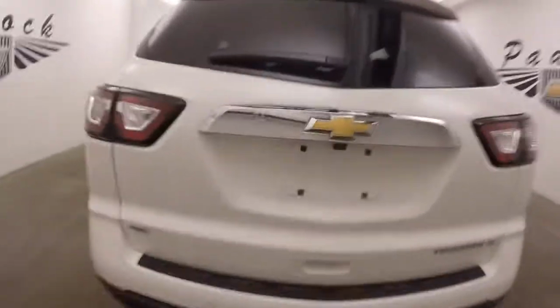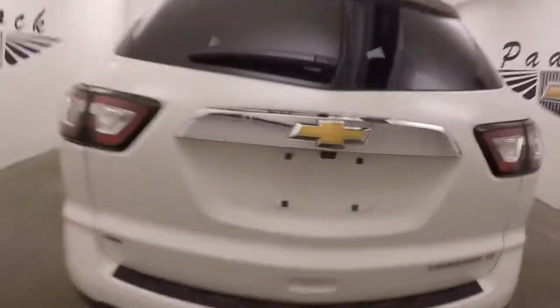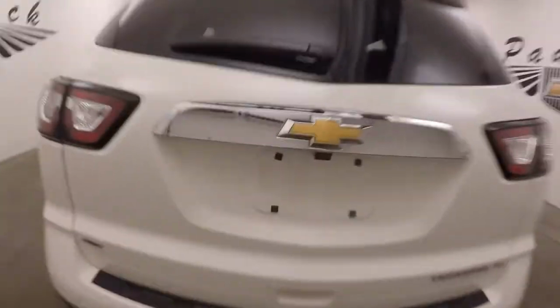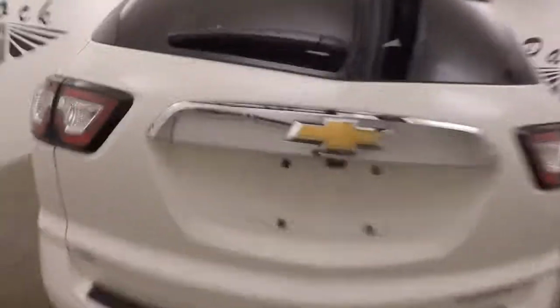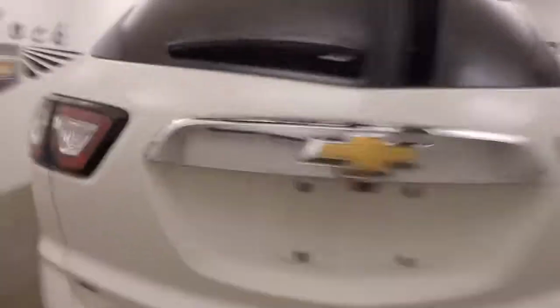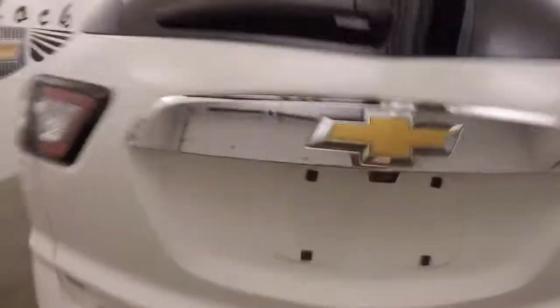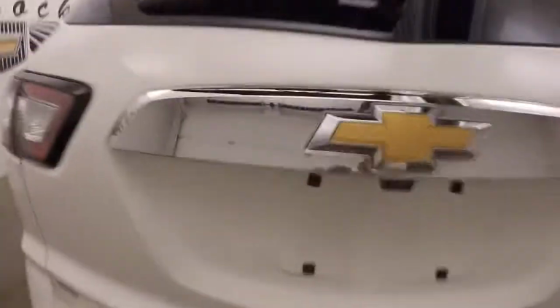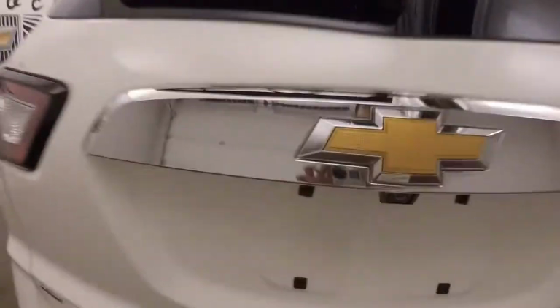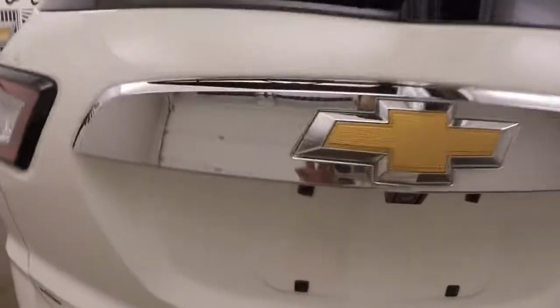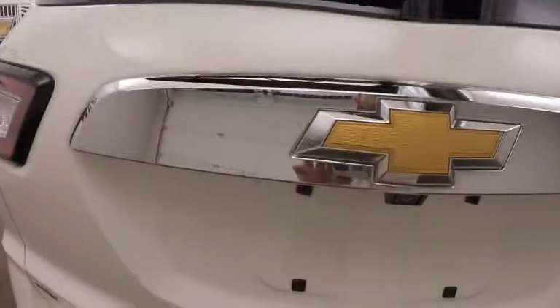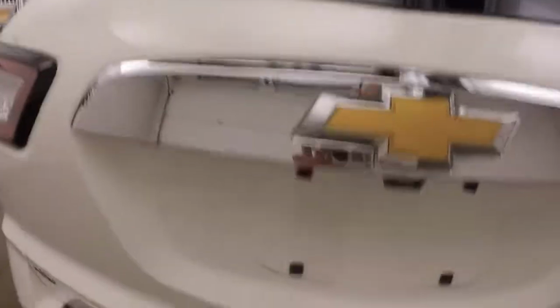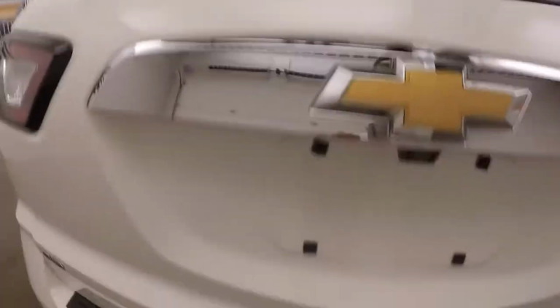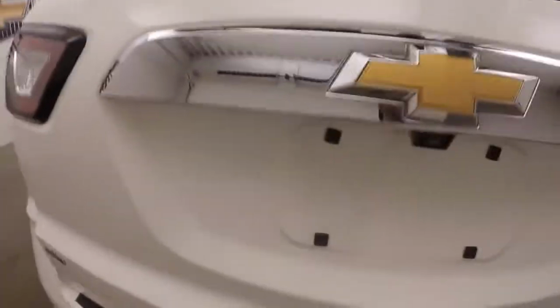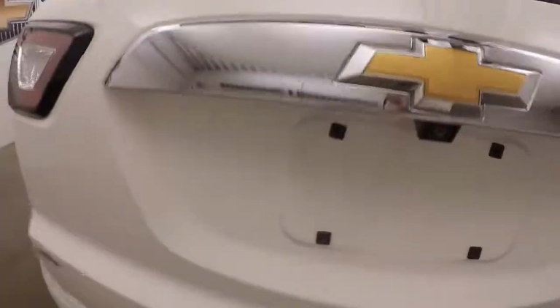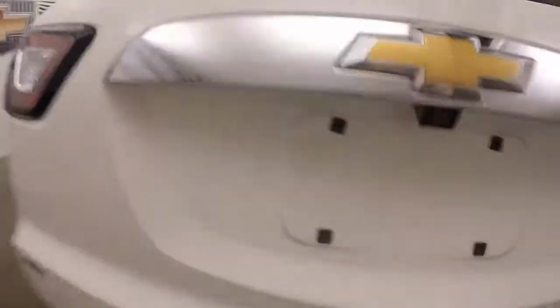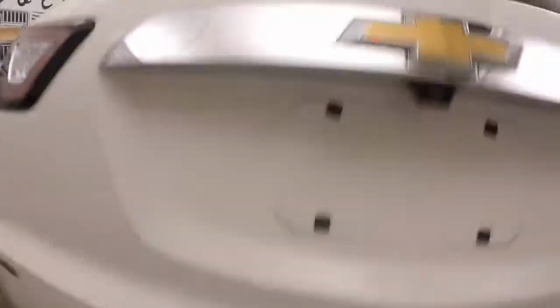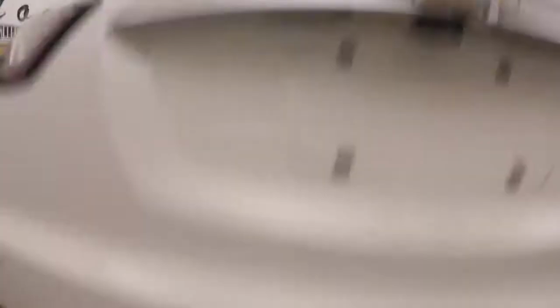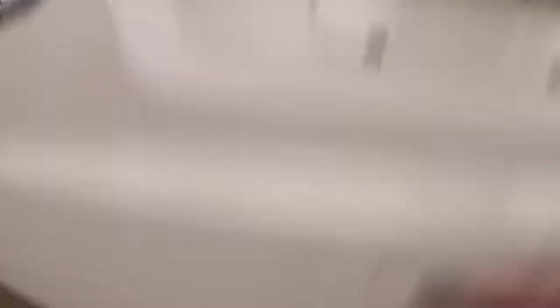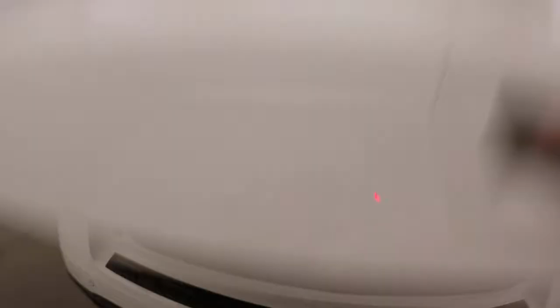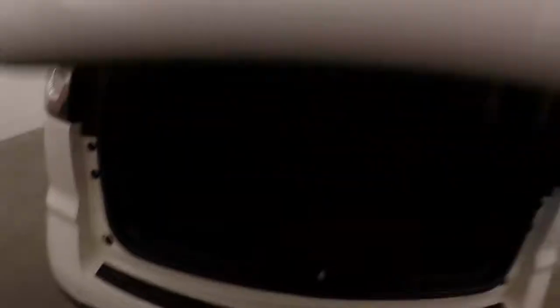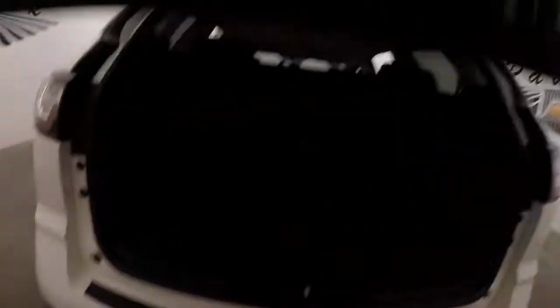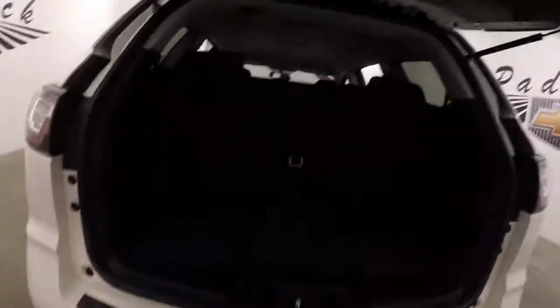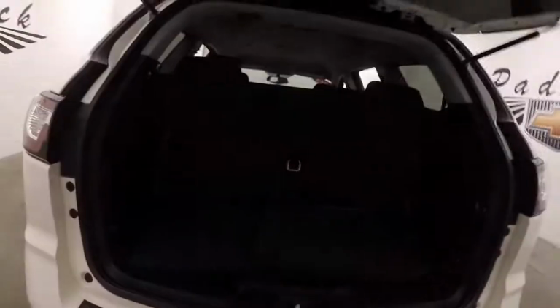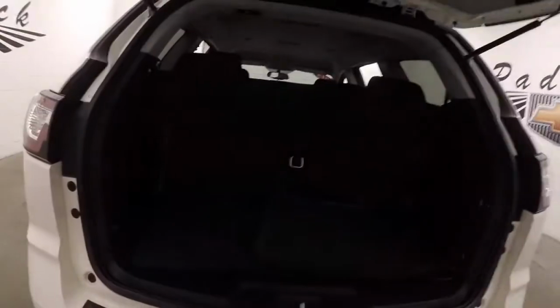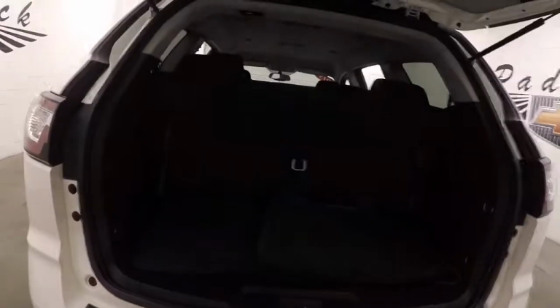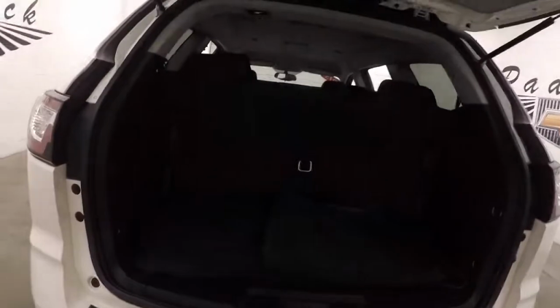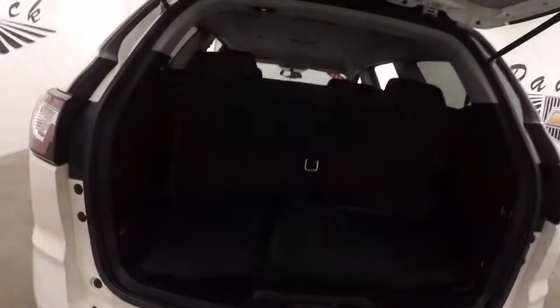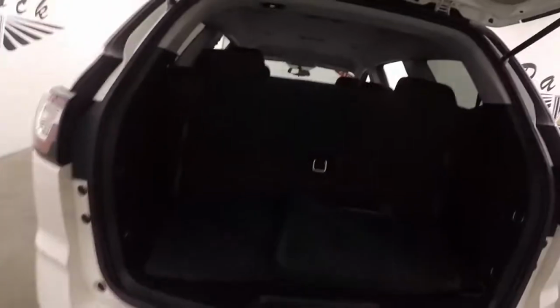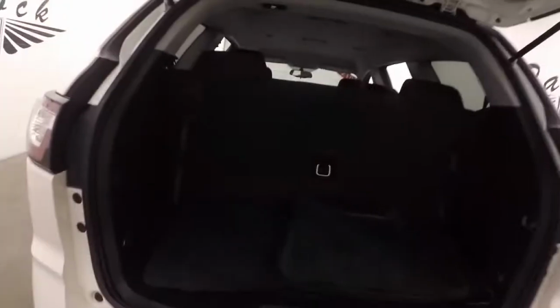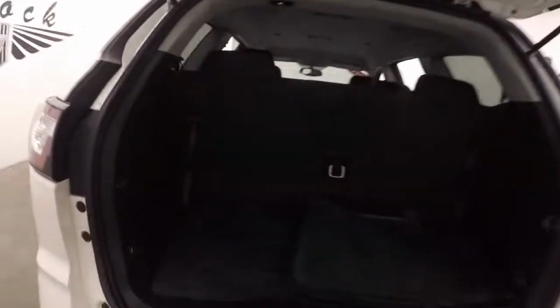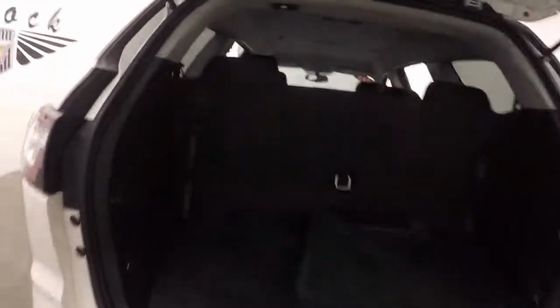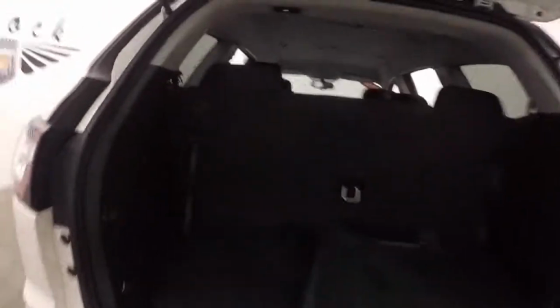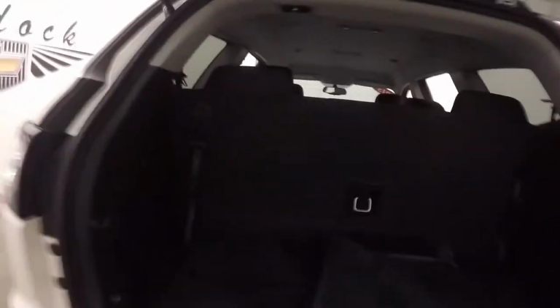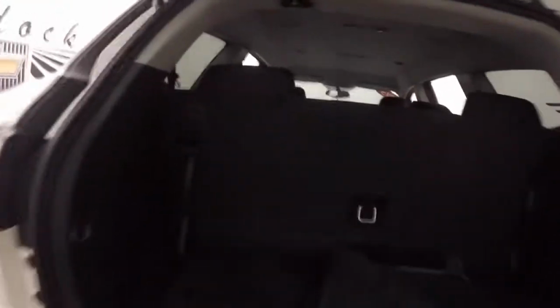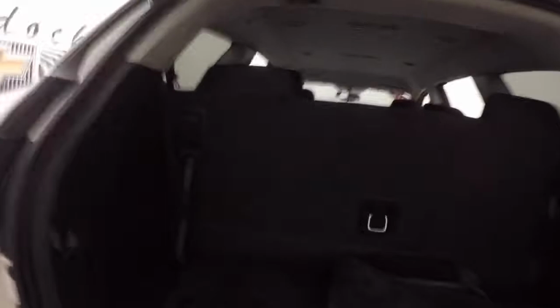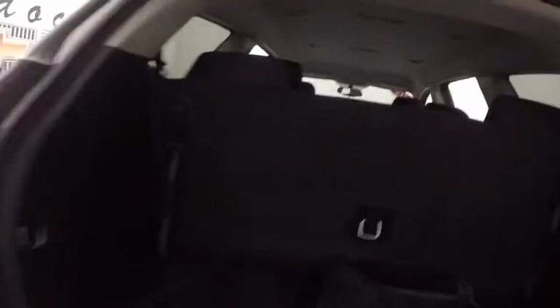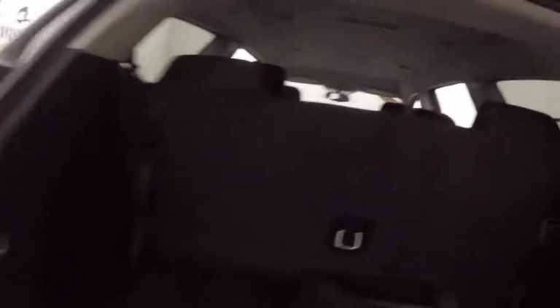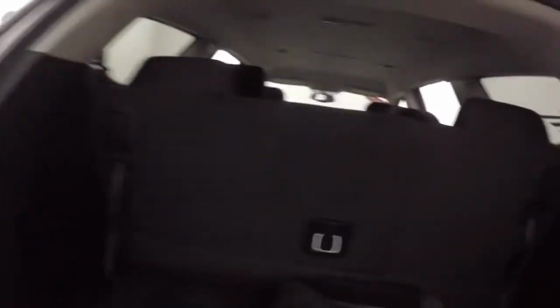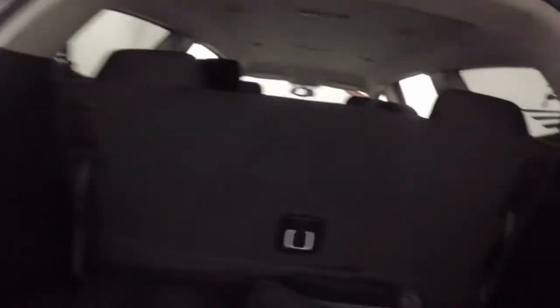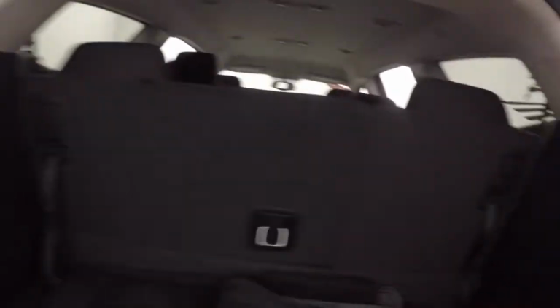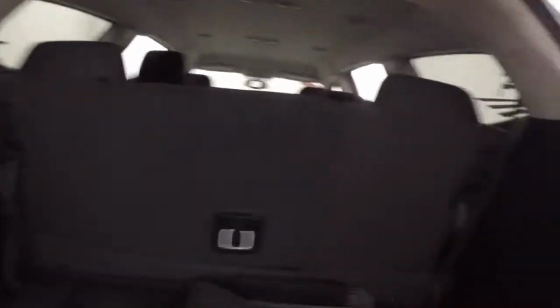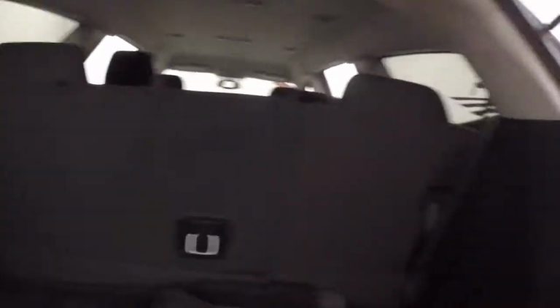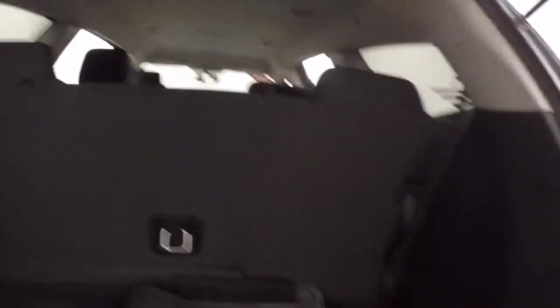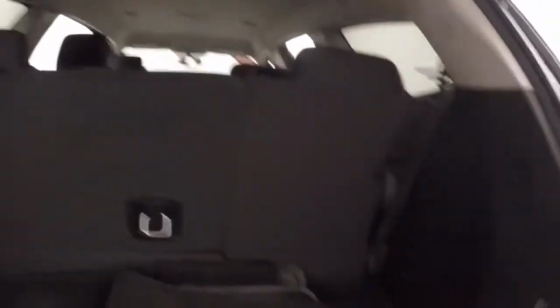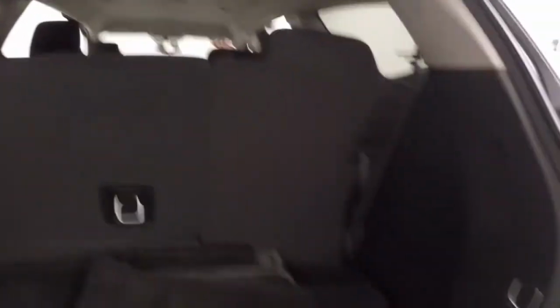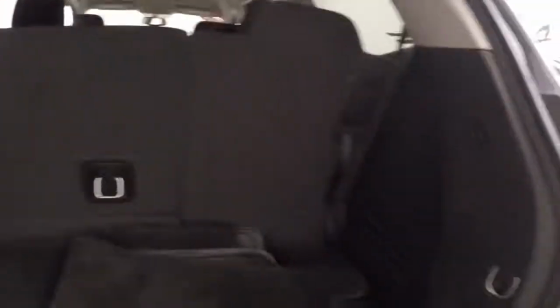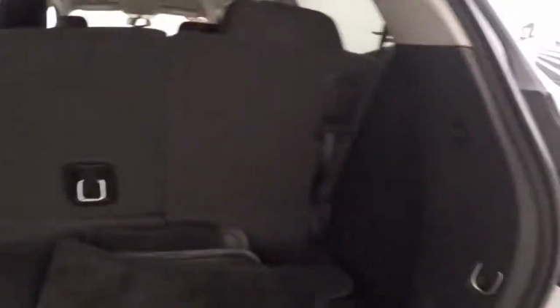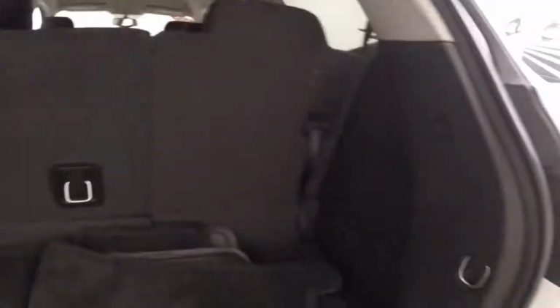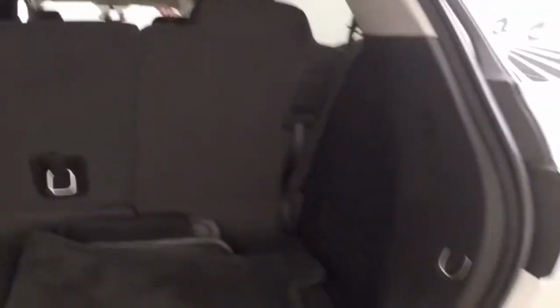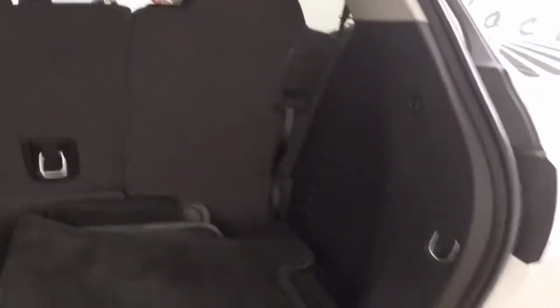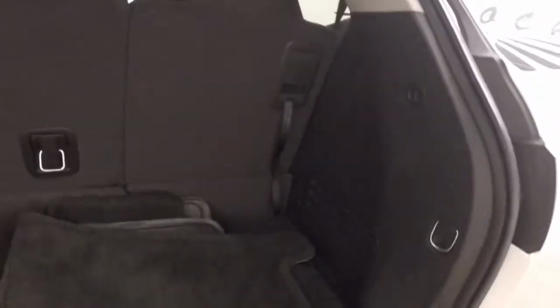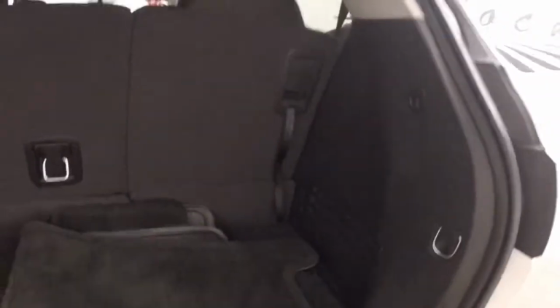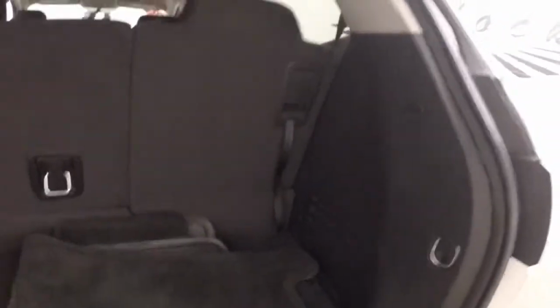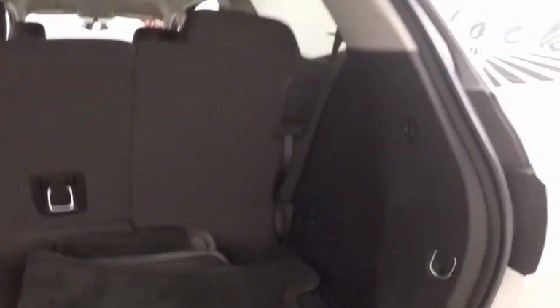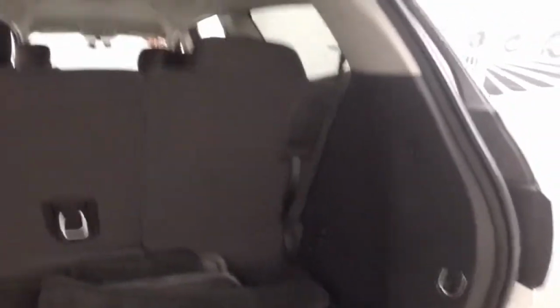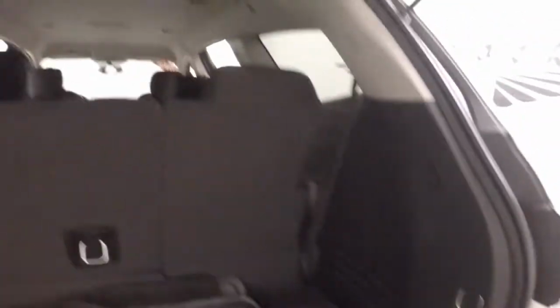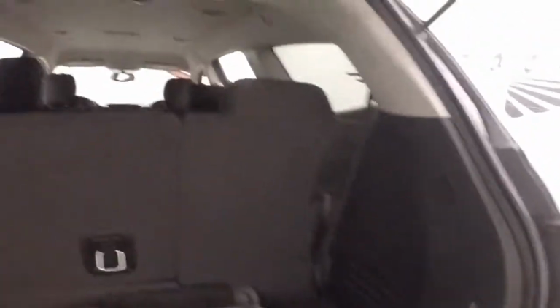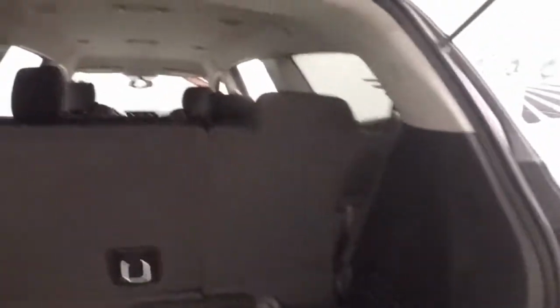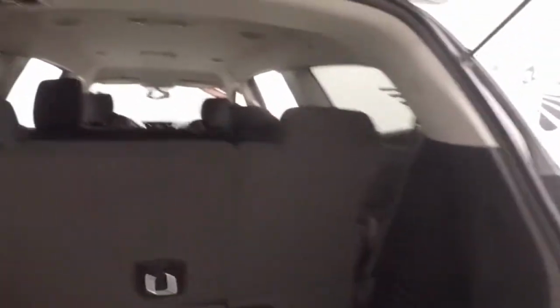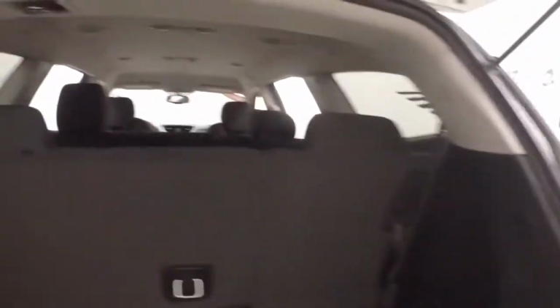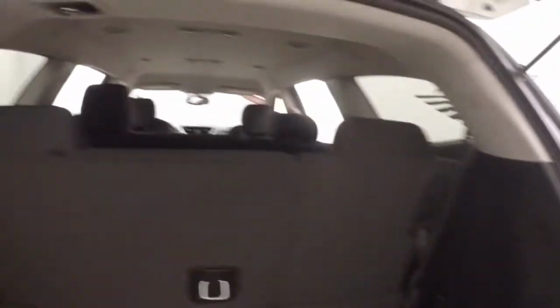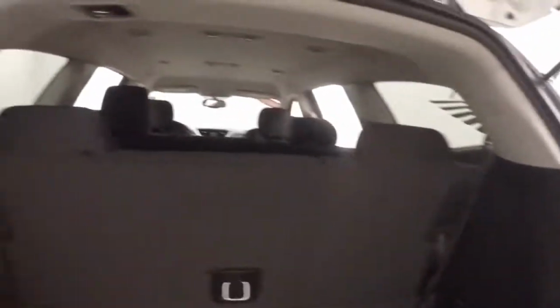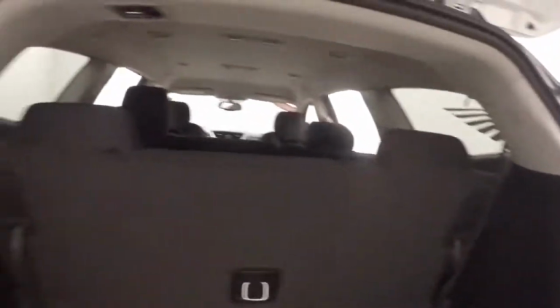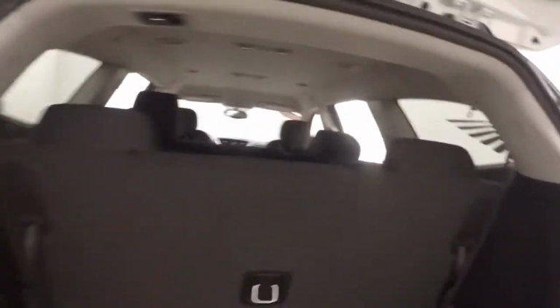Third row seating is up so your cargo space is a little small right now. Third row seating goes down and you more than double your cargo space.